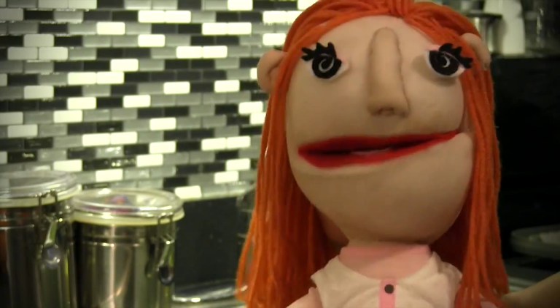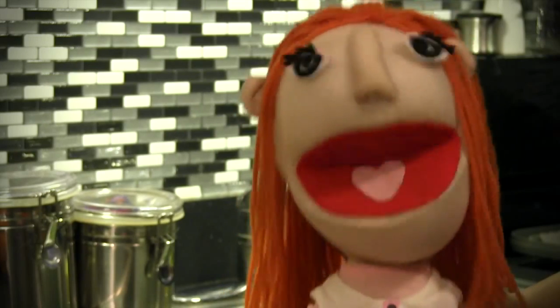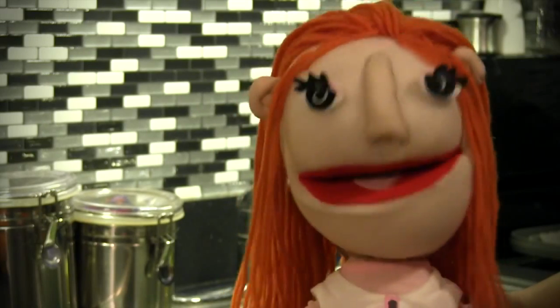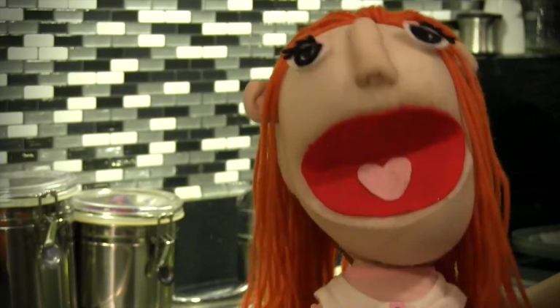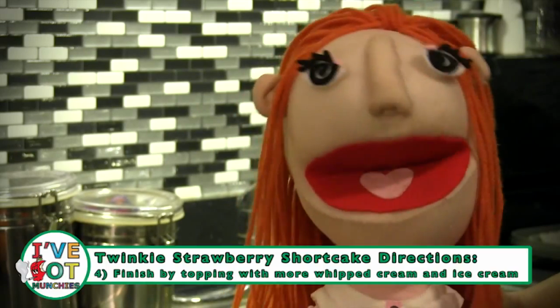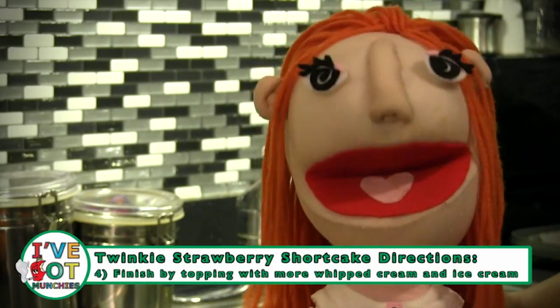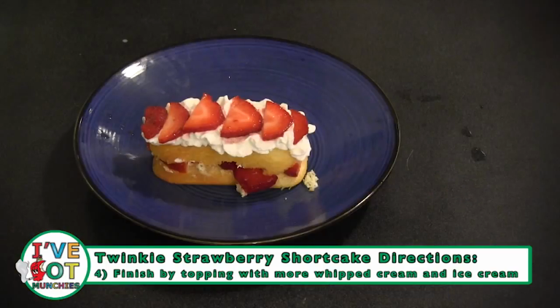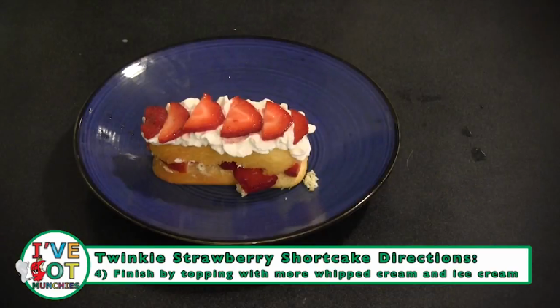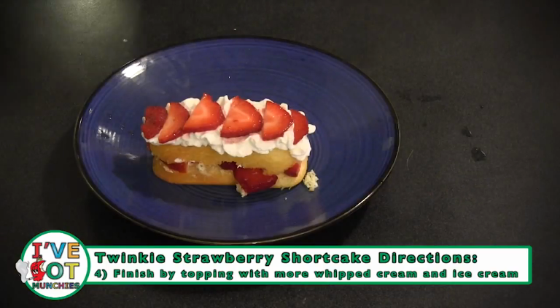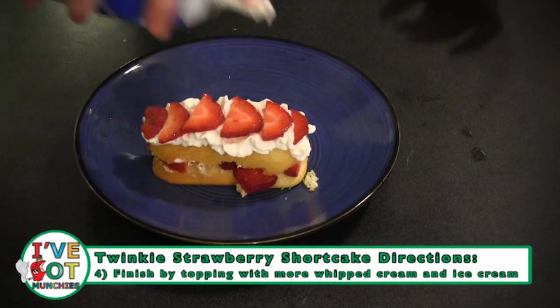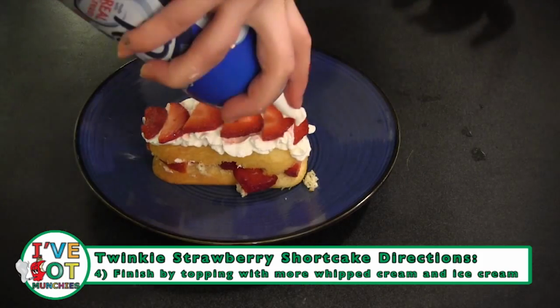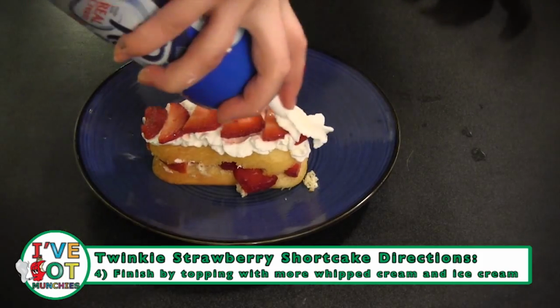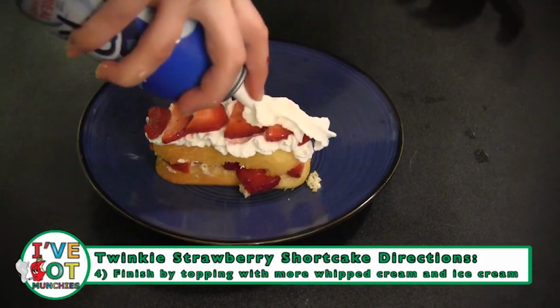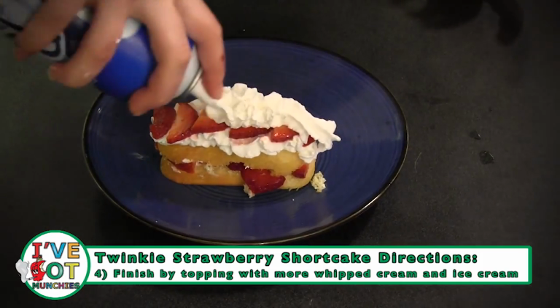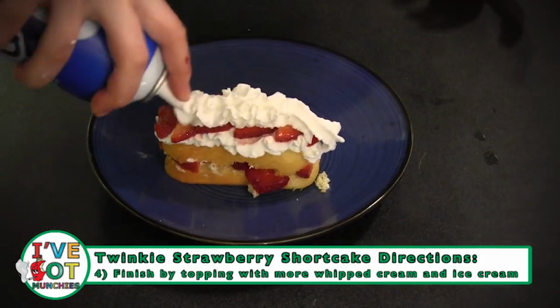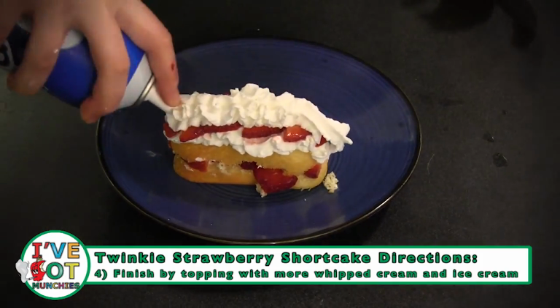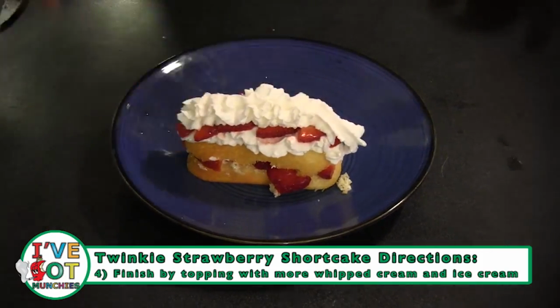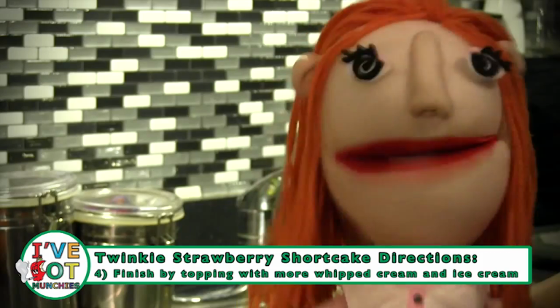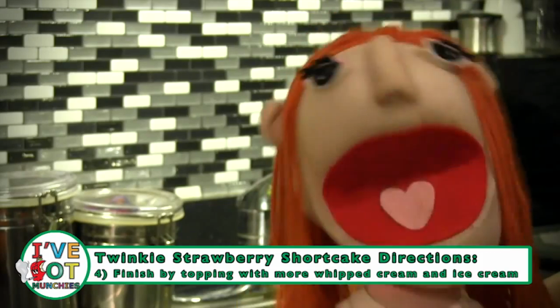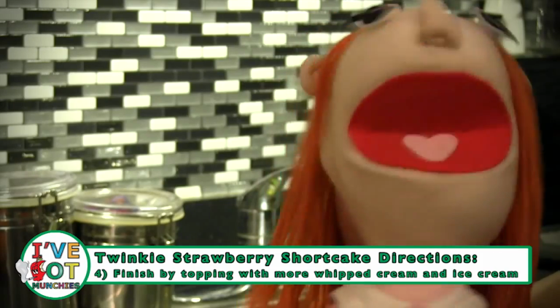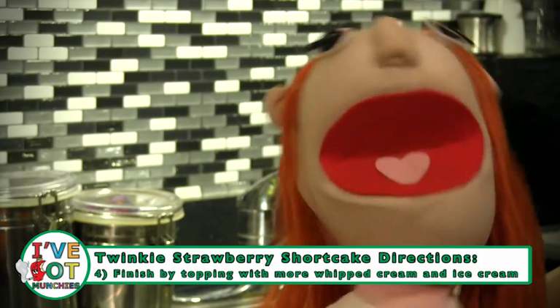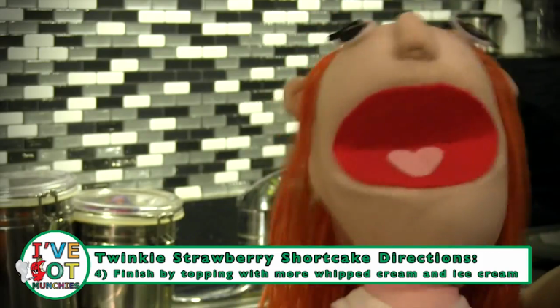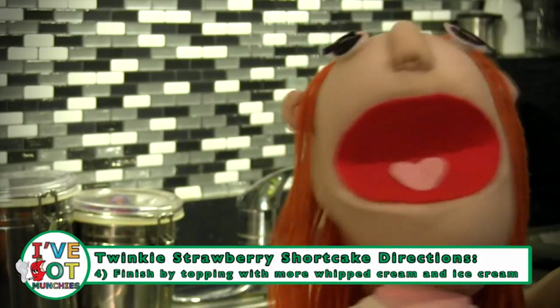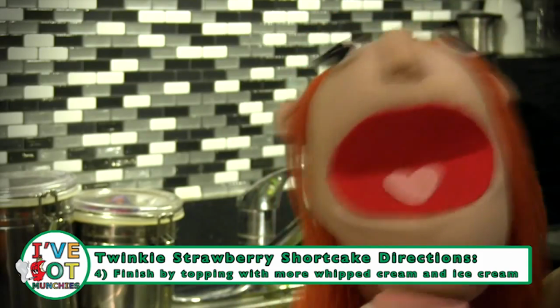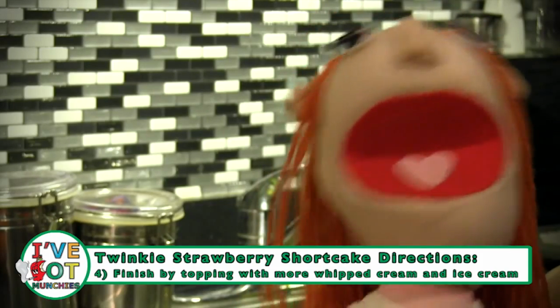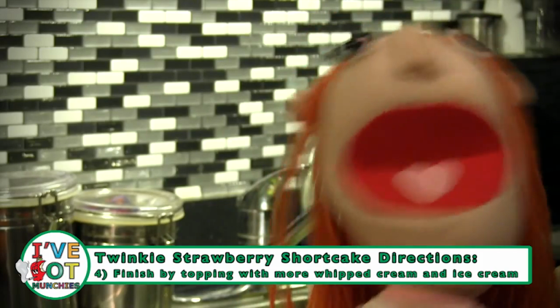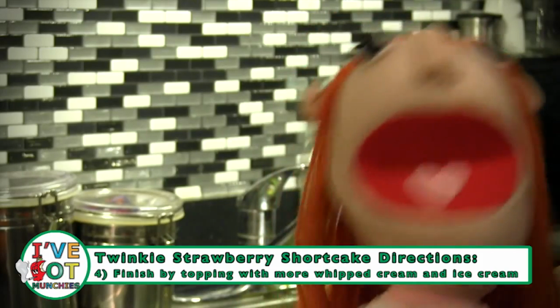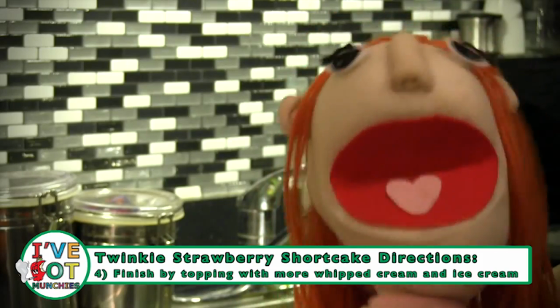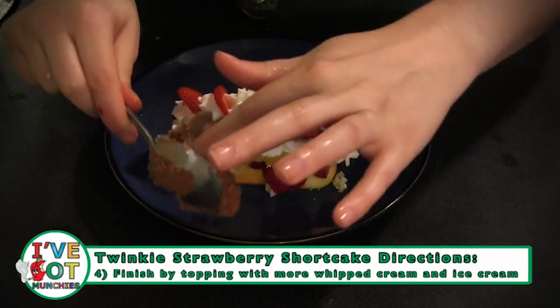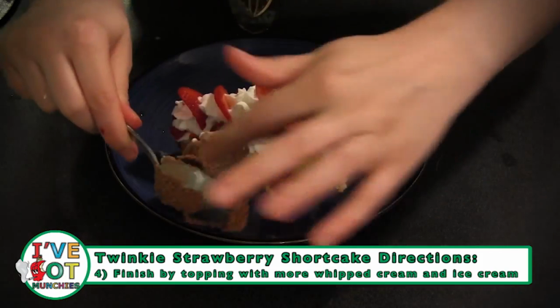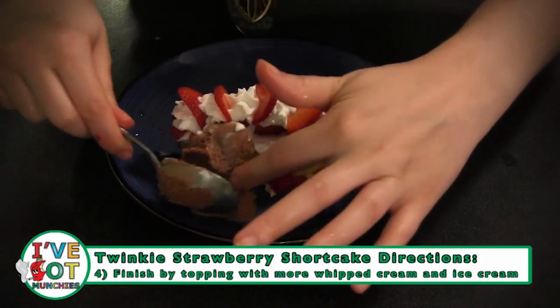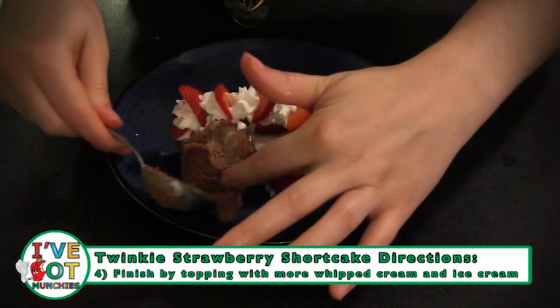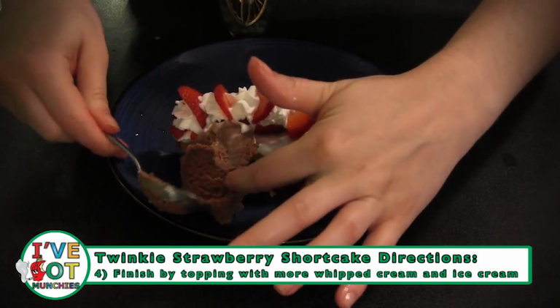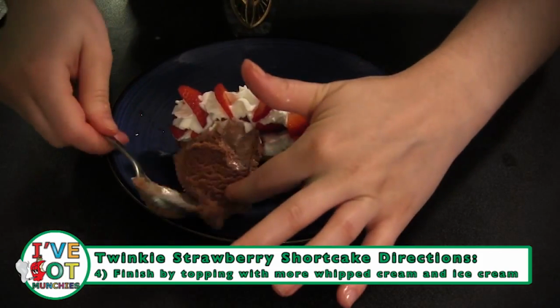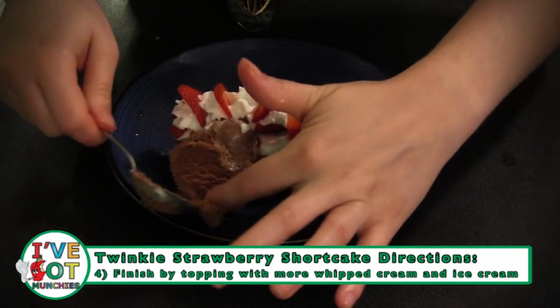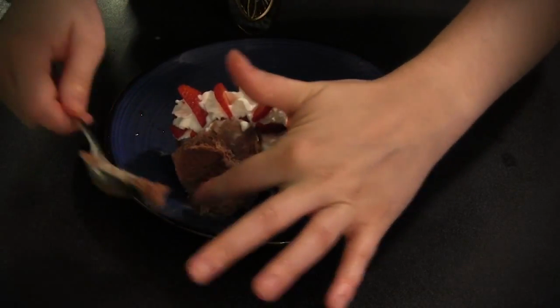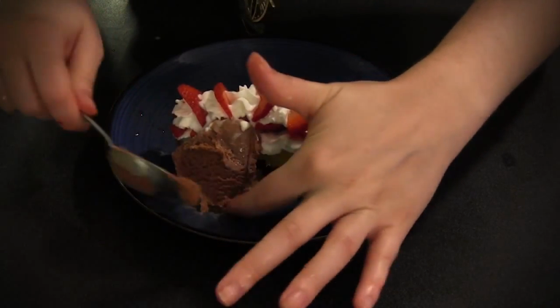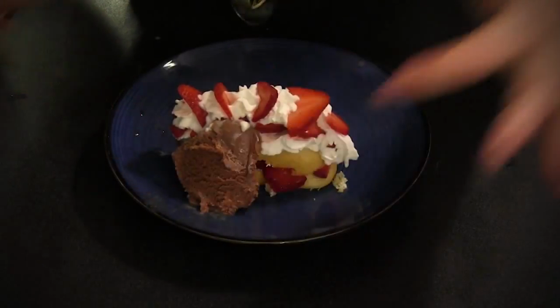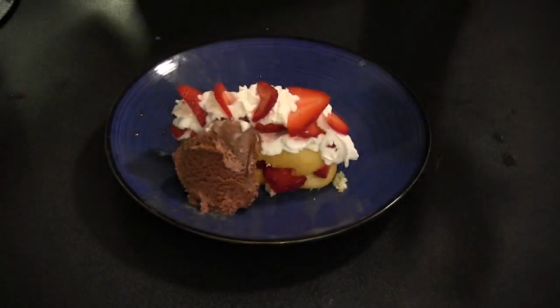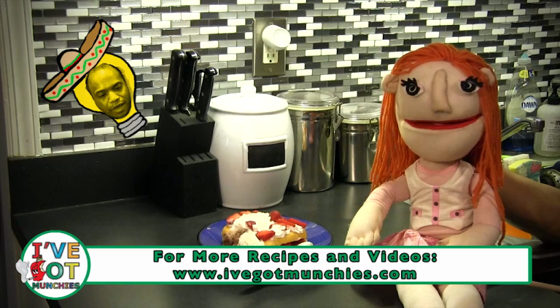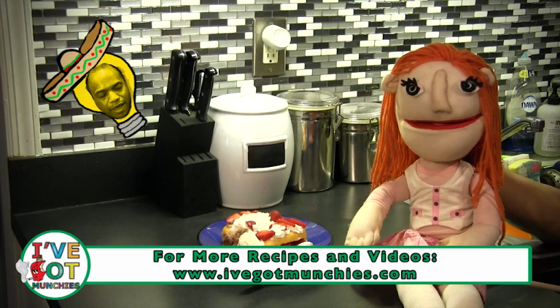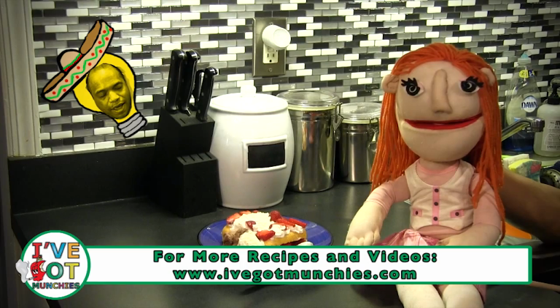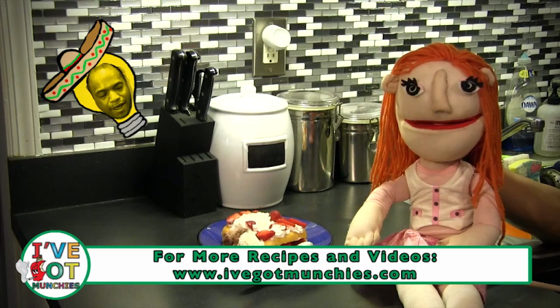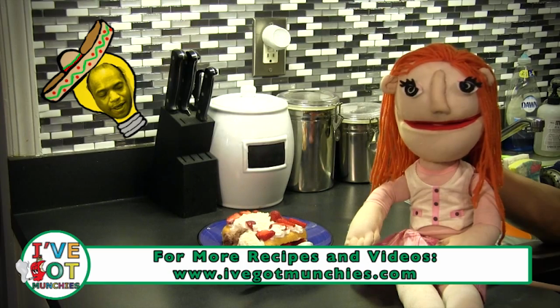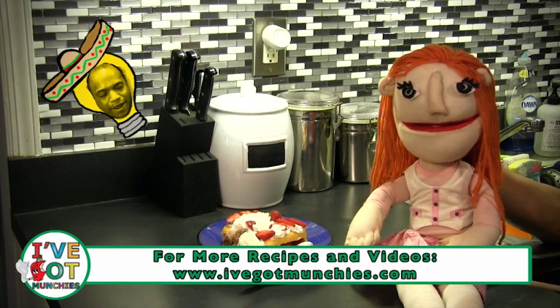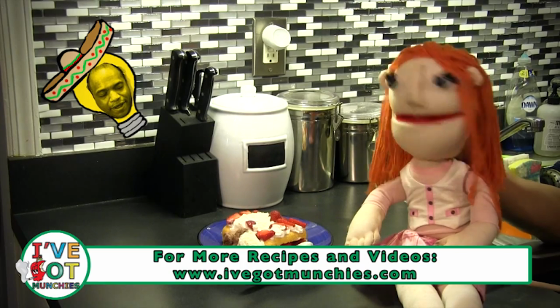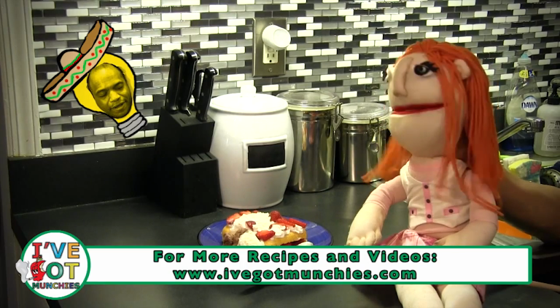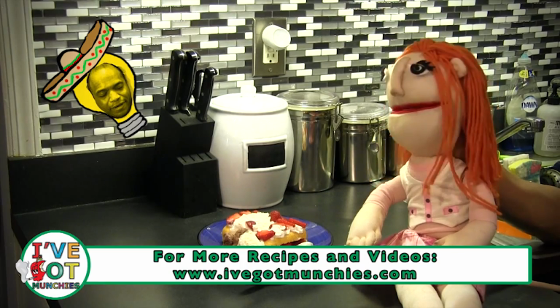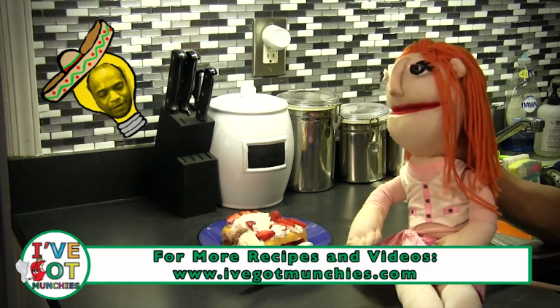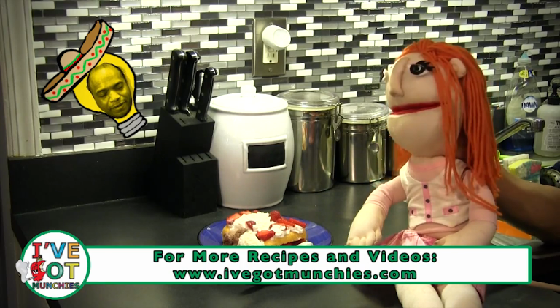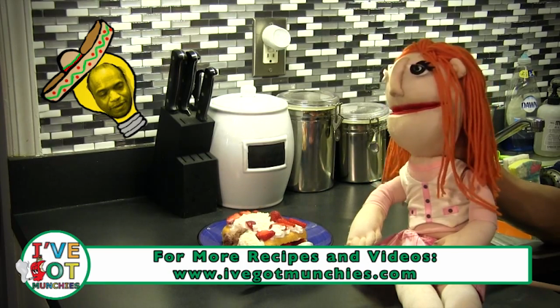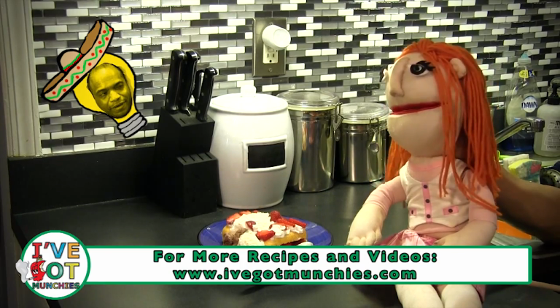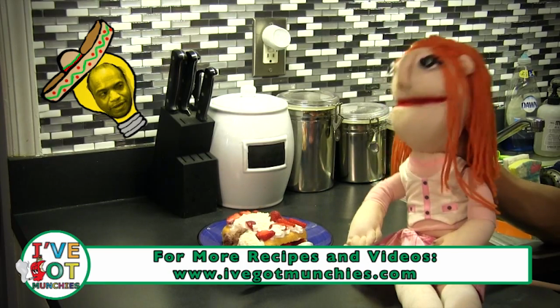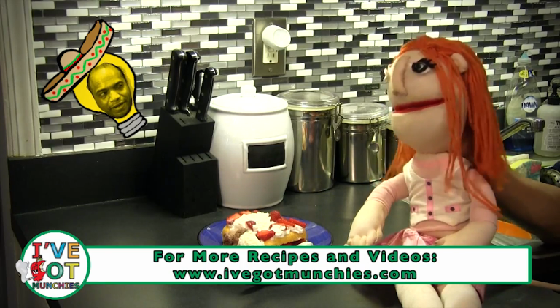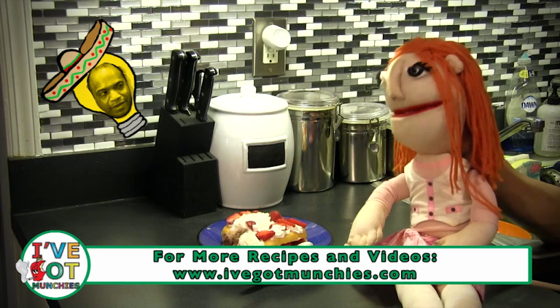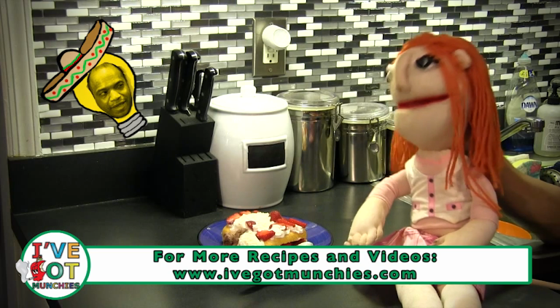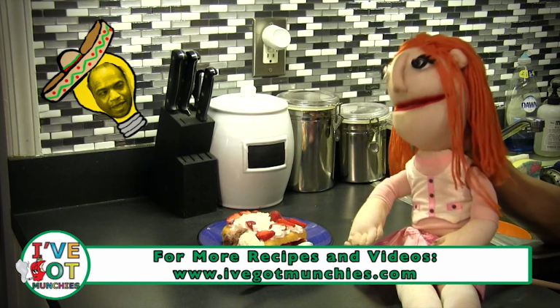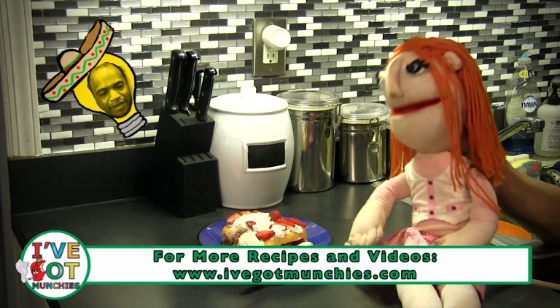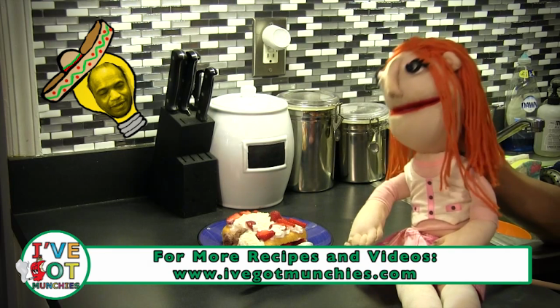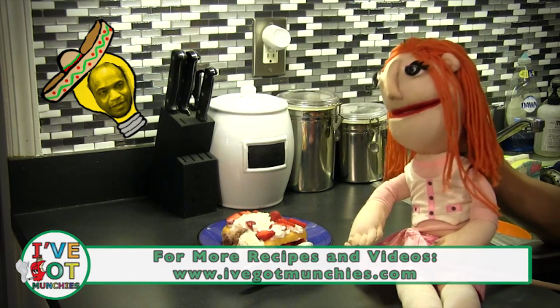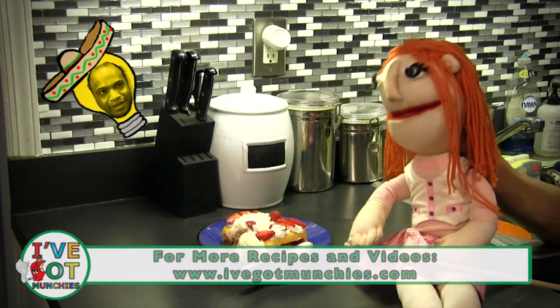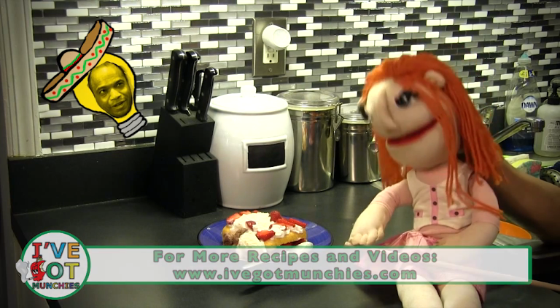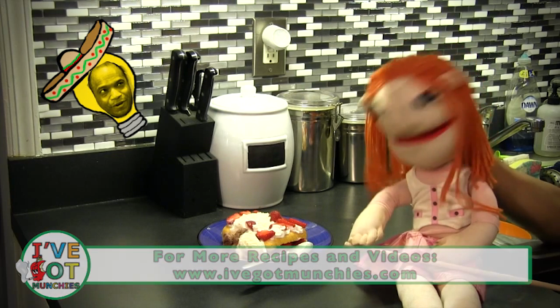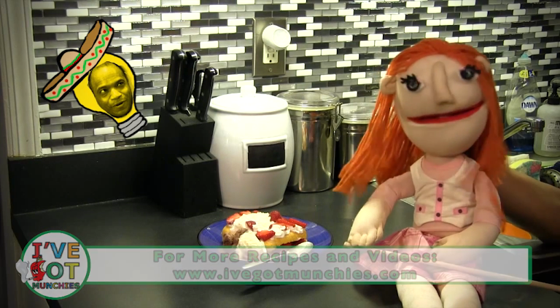Lastly, top with whipped cream and ice cream! Ay, que rico!